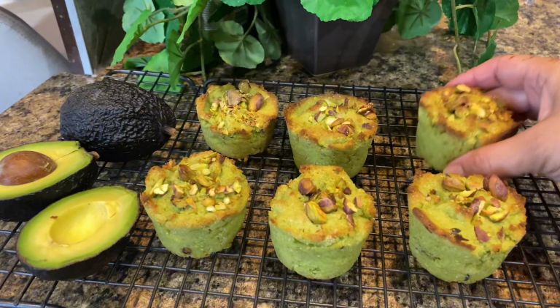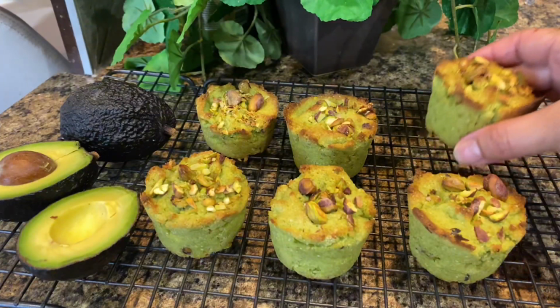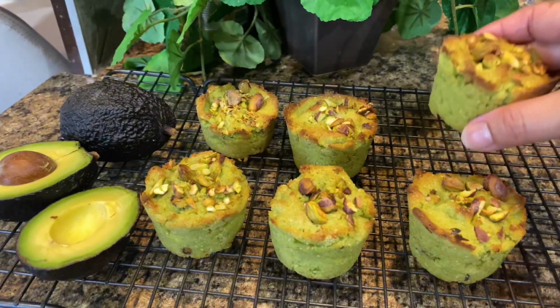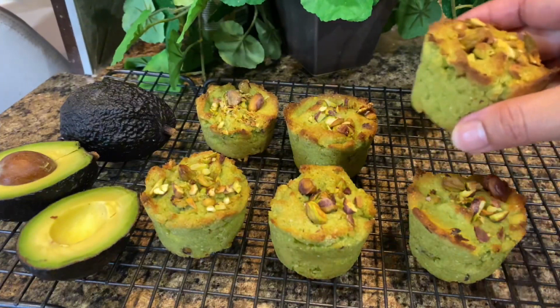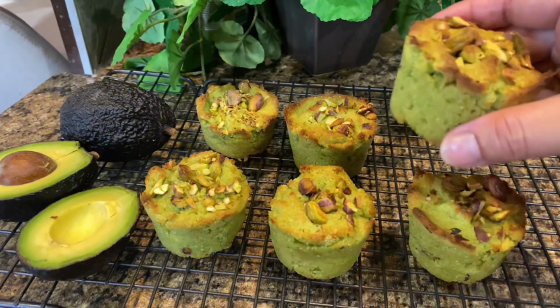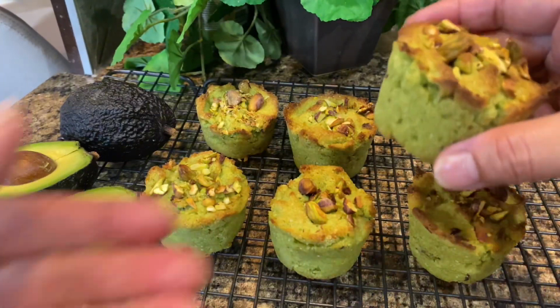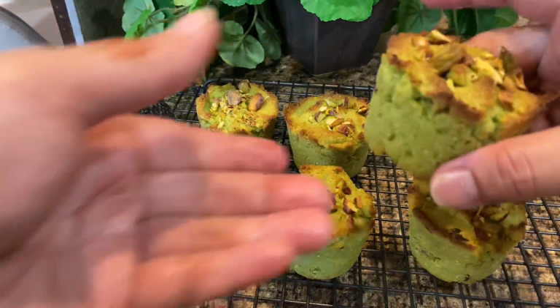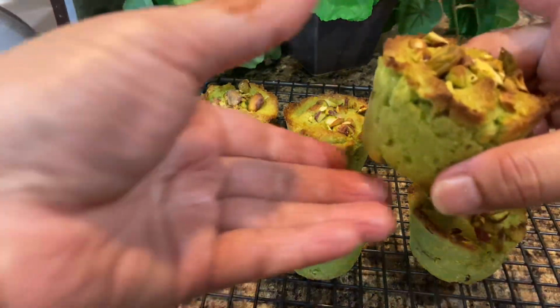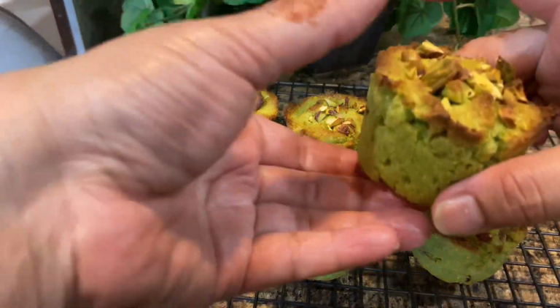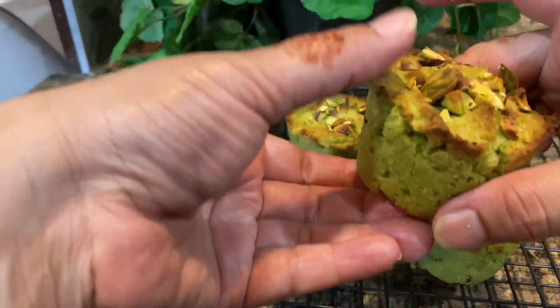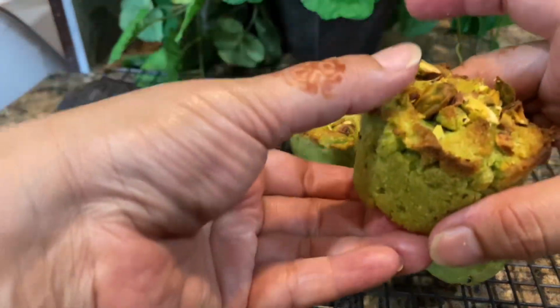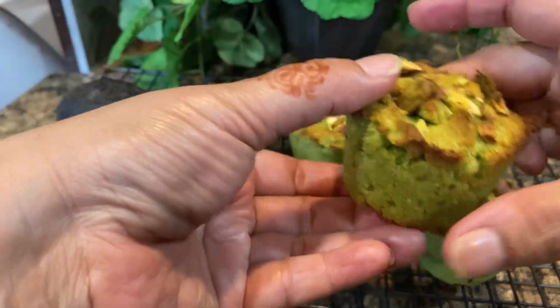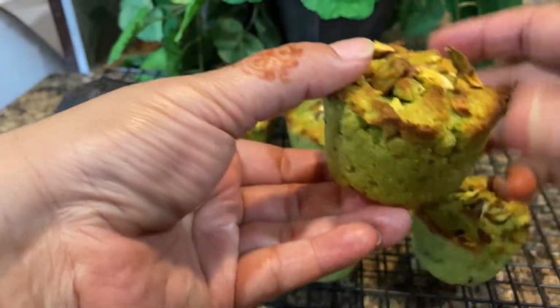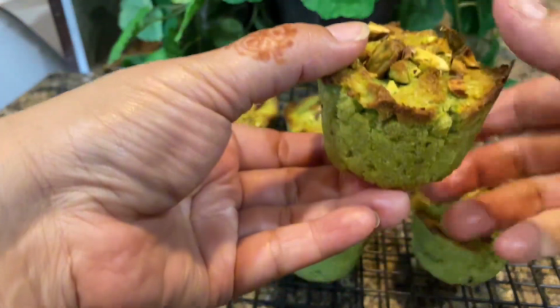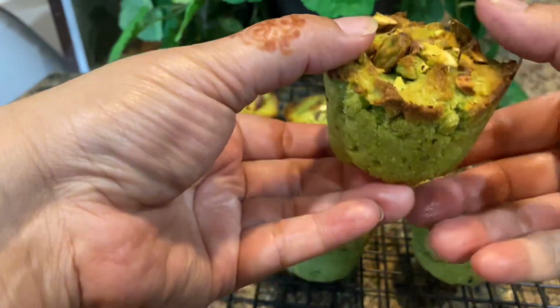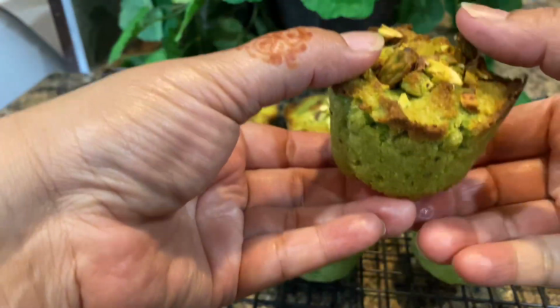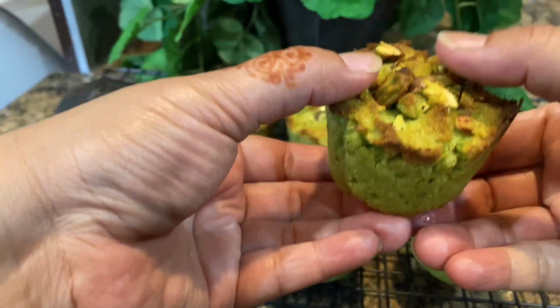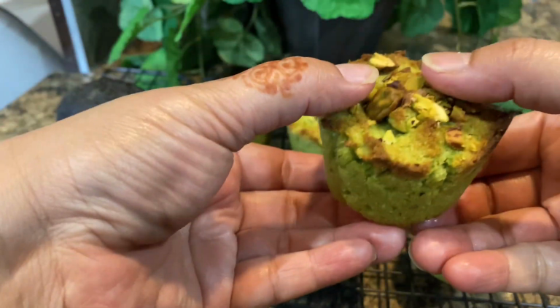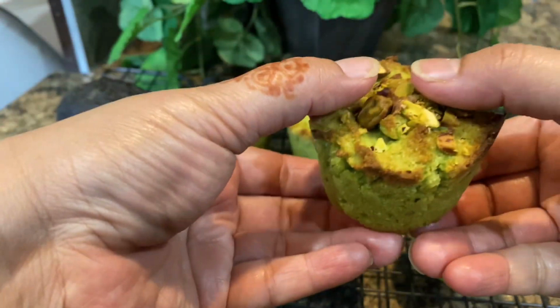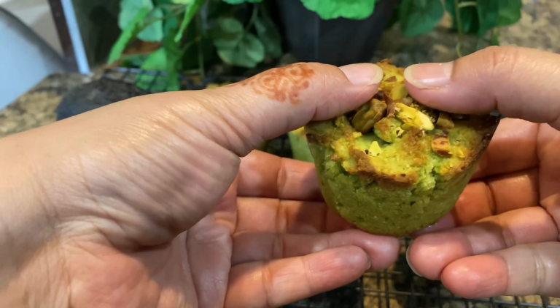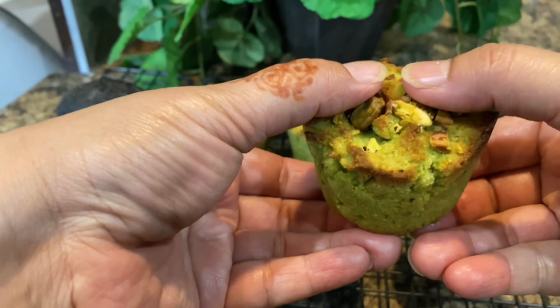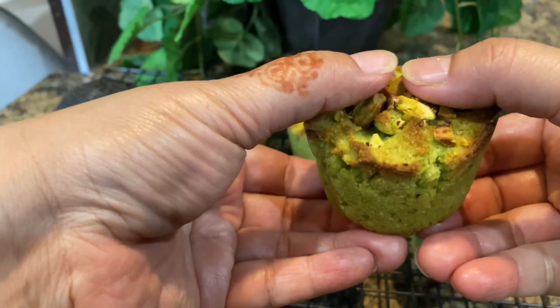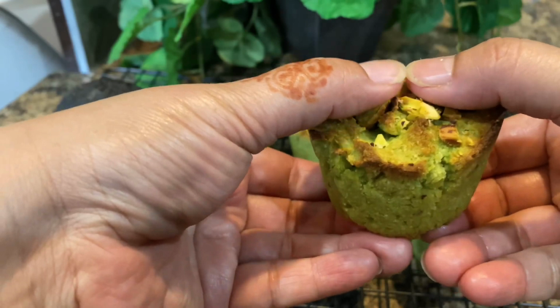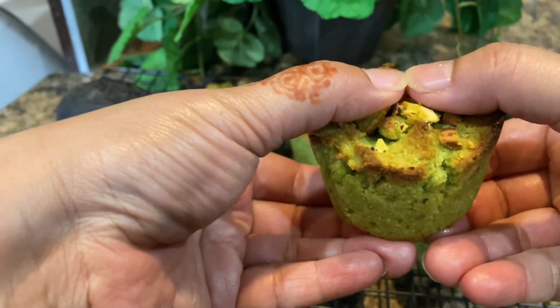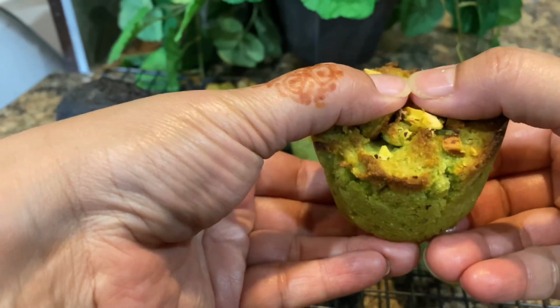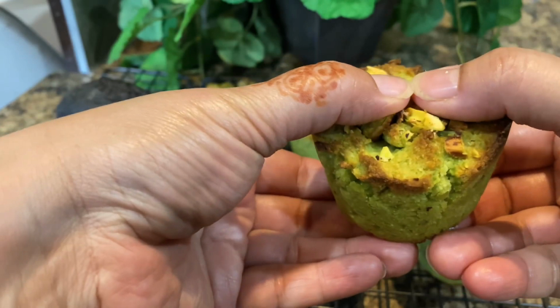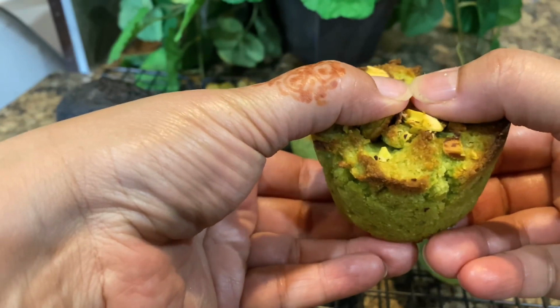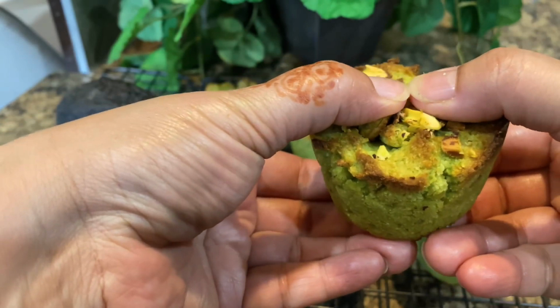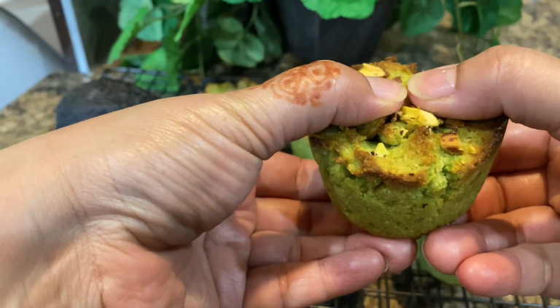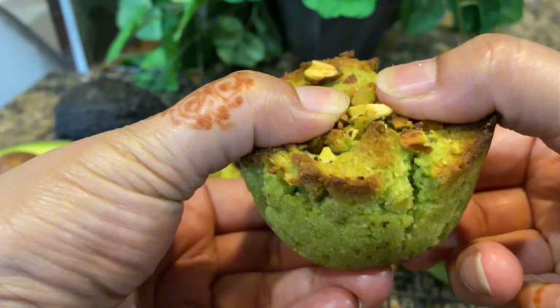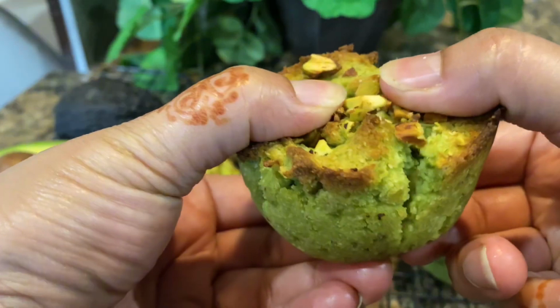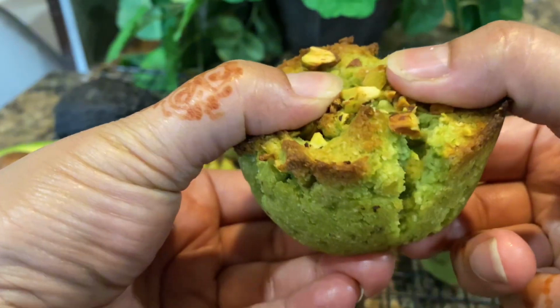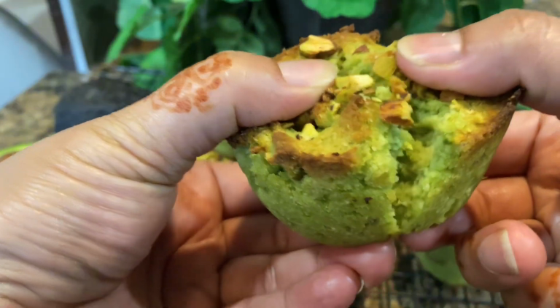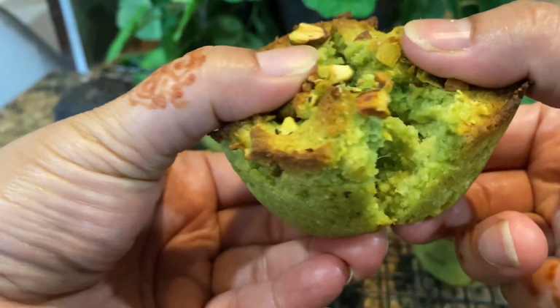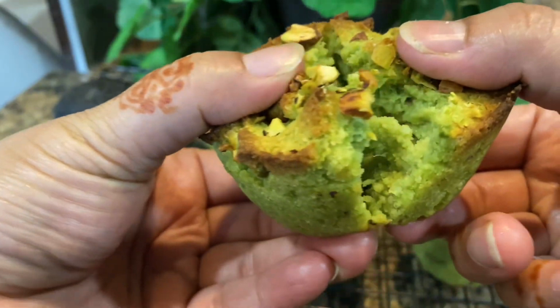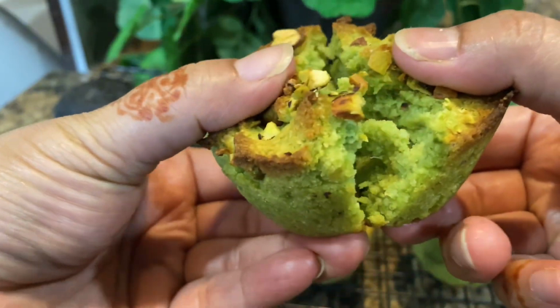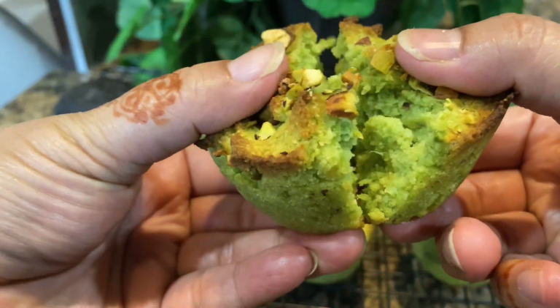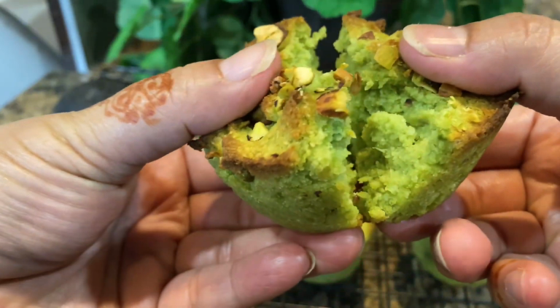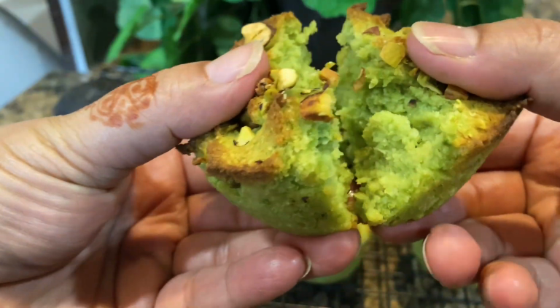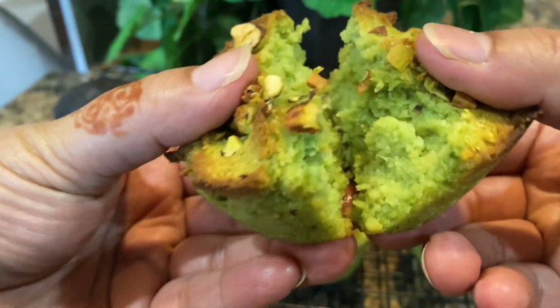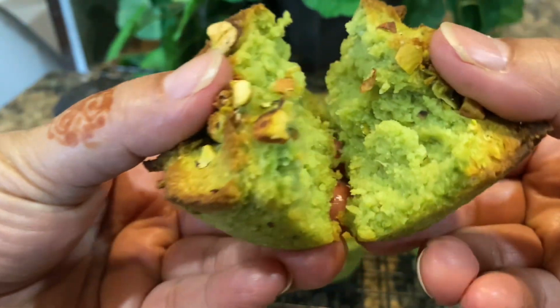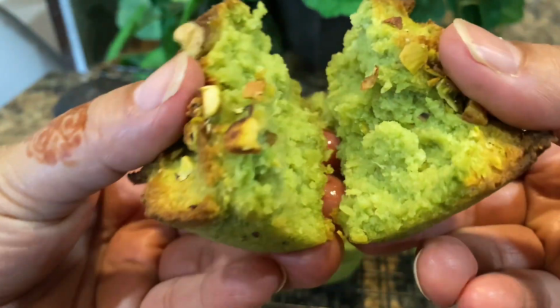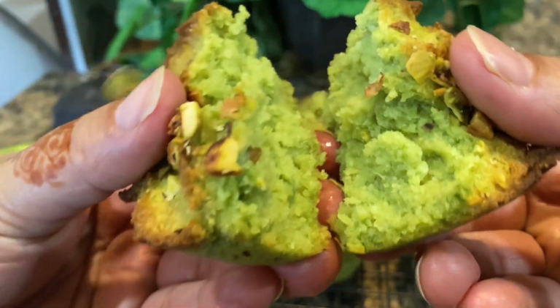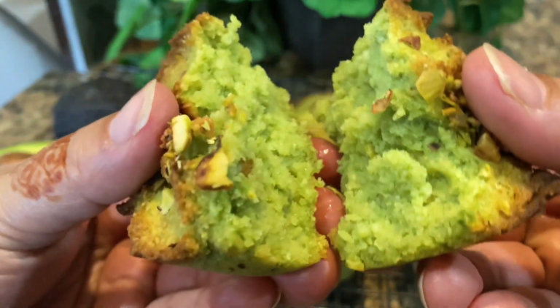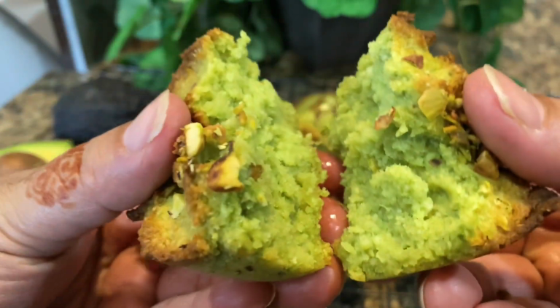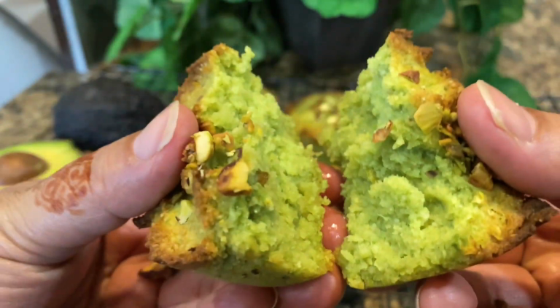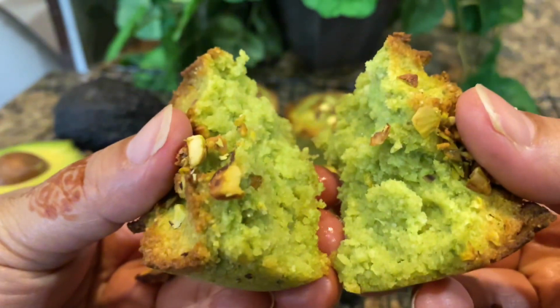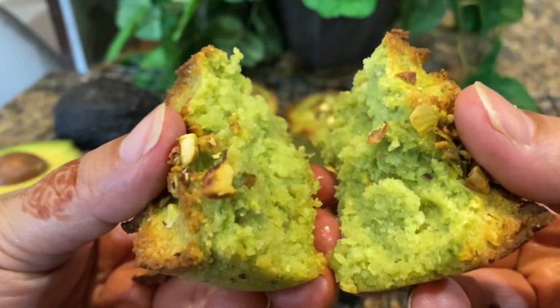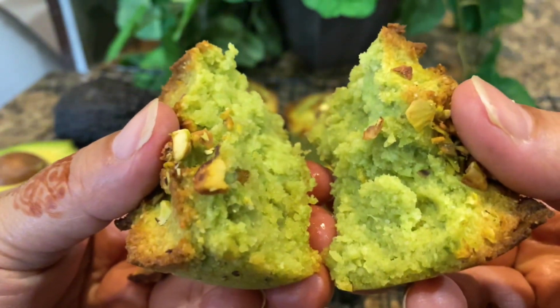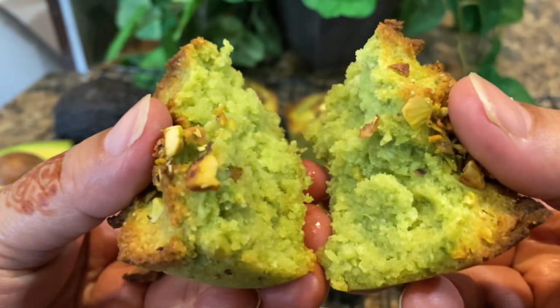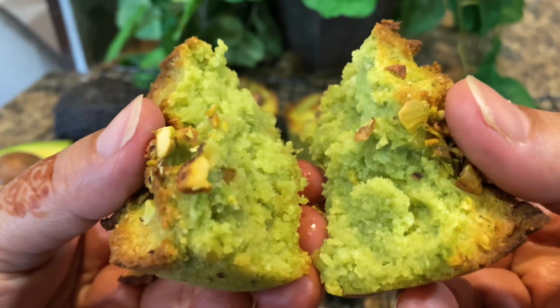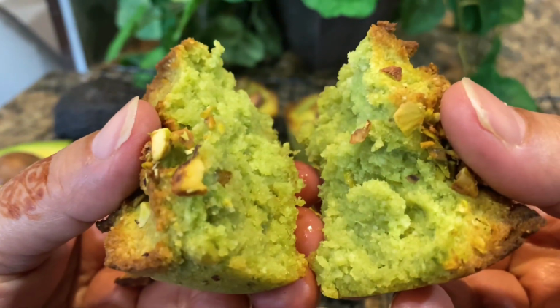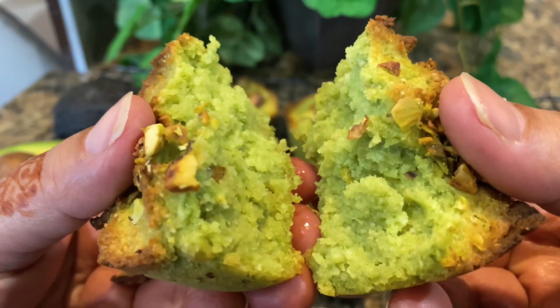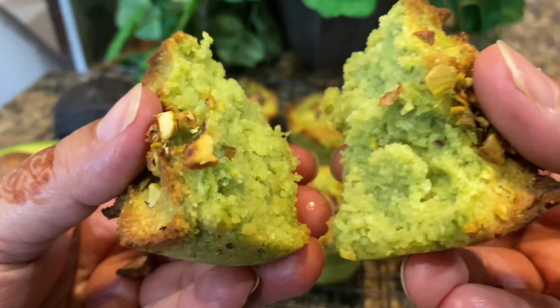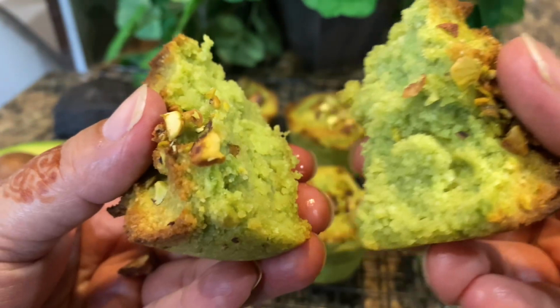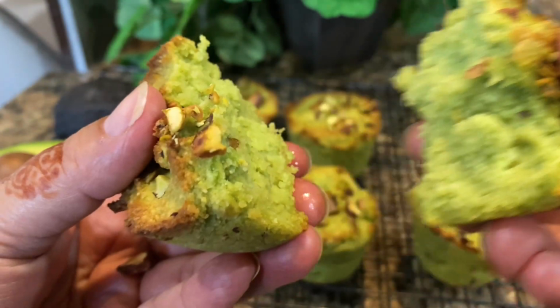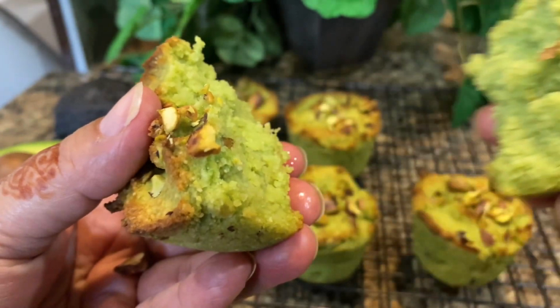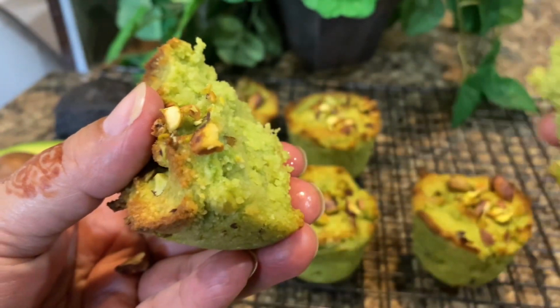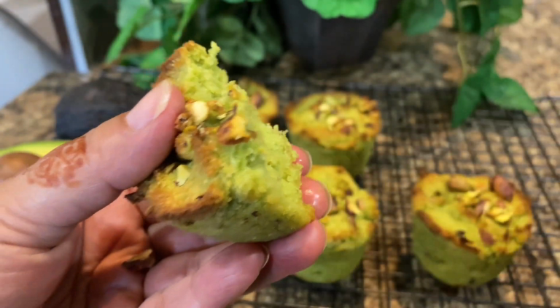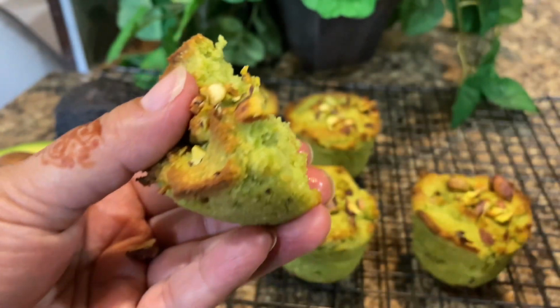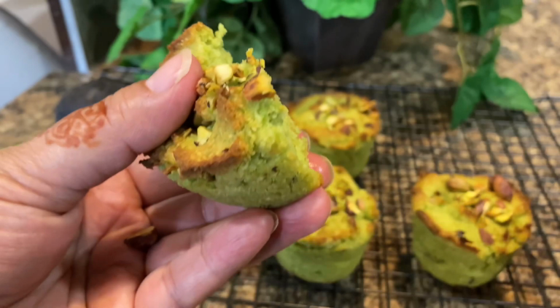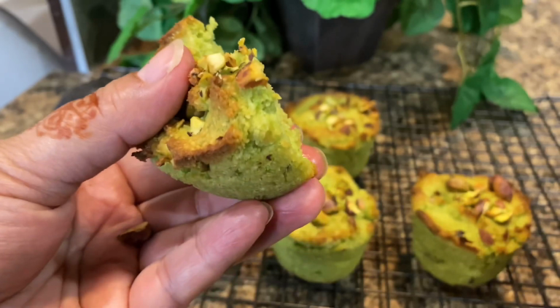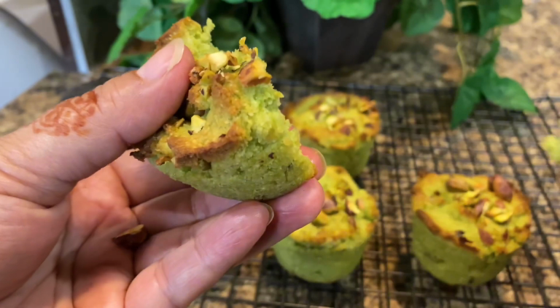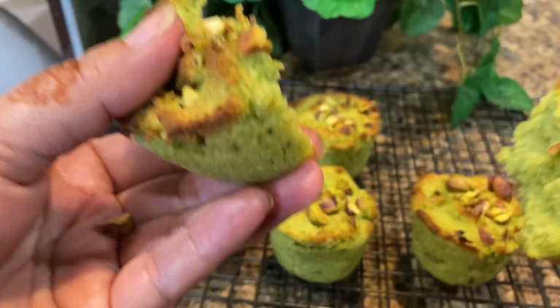Avocado lovers, give it a try — and you're going to thank me for sharing this great recipe! Let me know how you find this new experiment of mine.